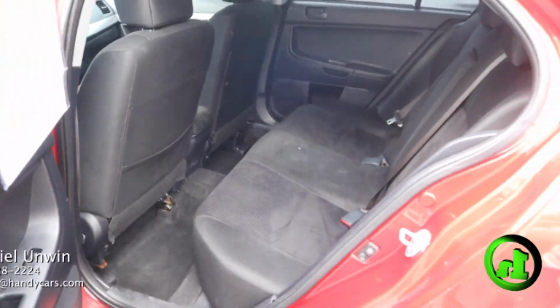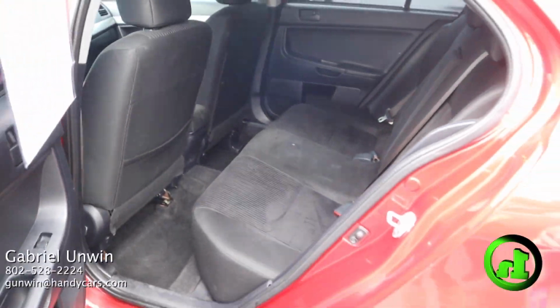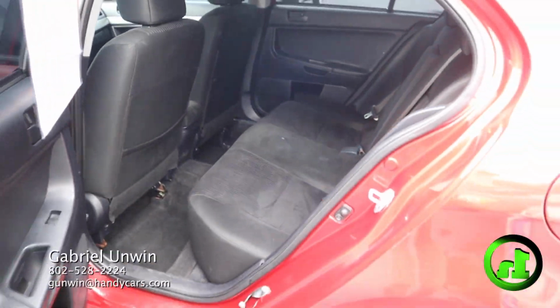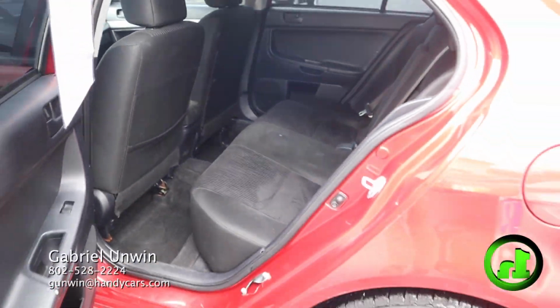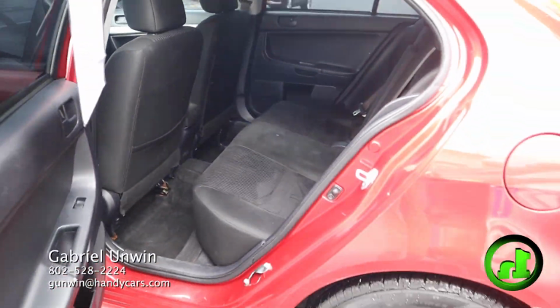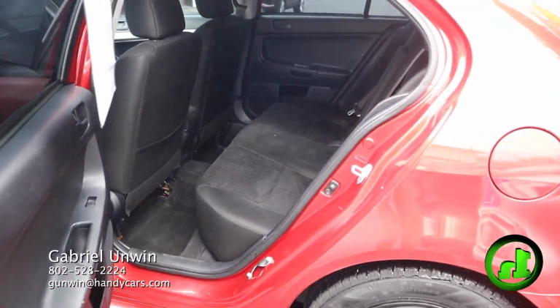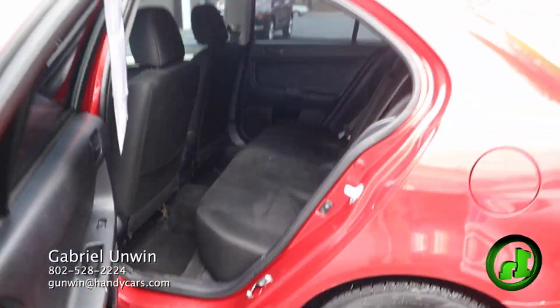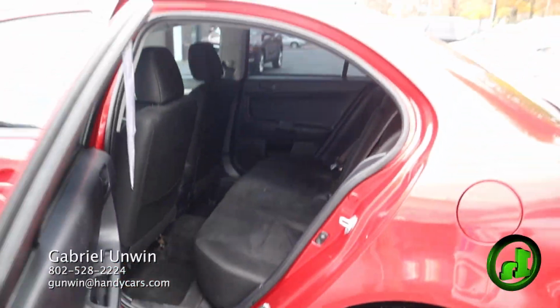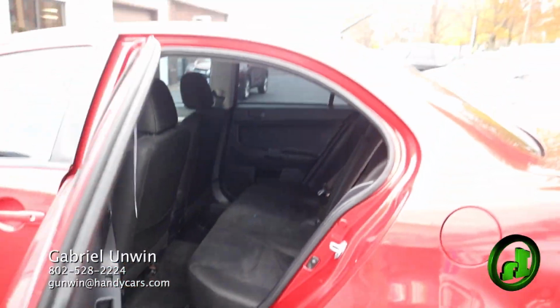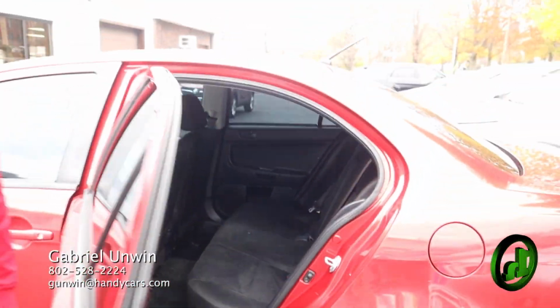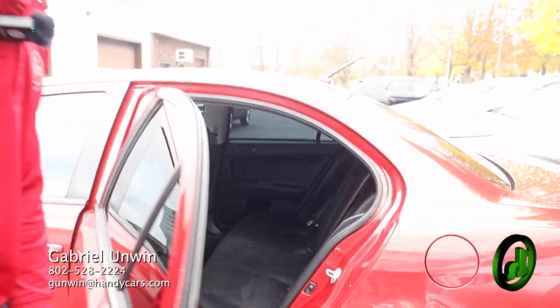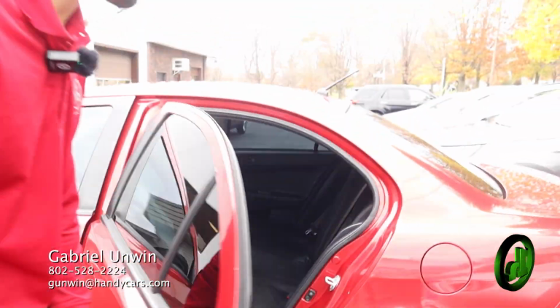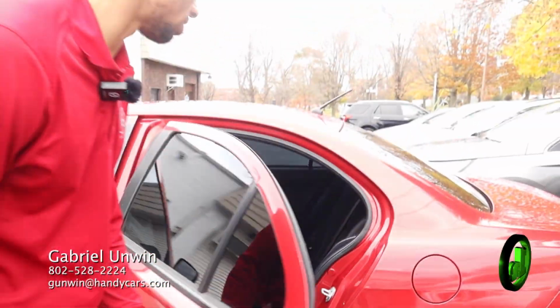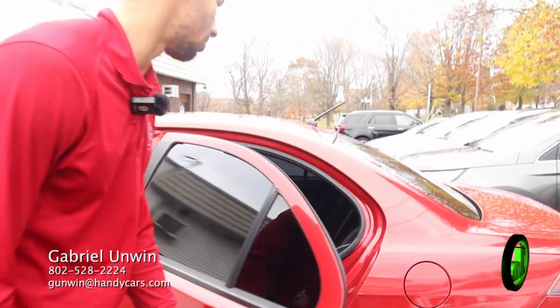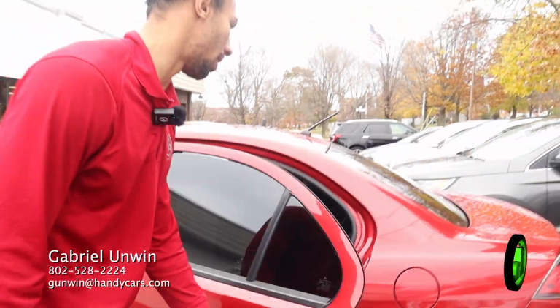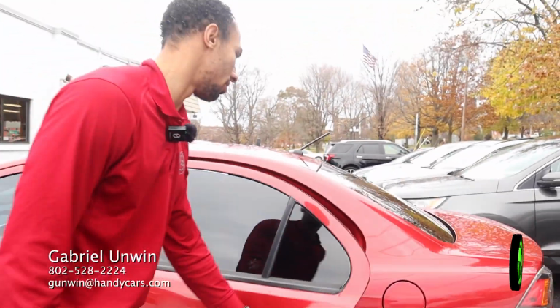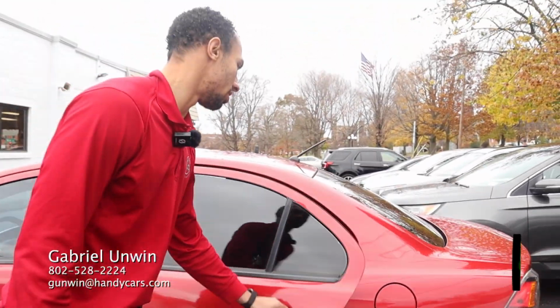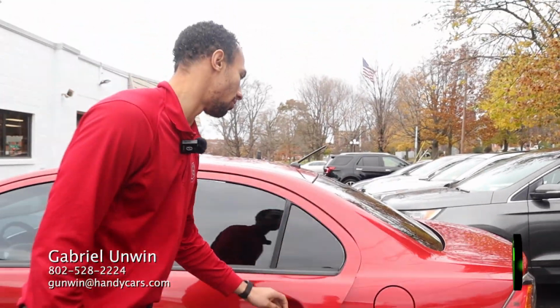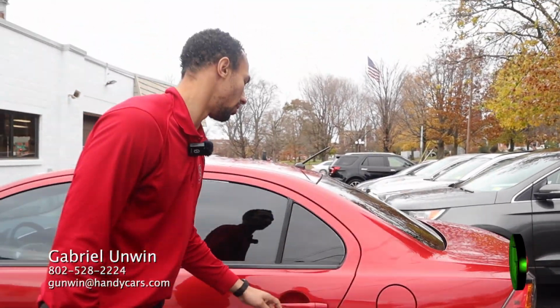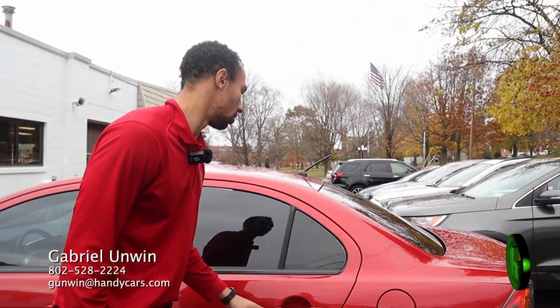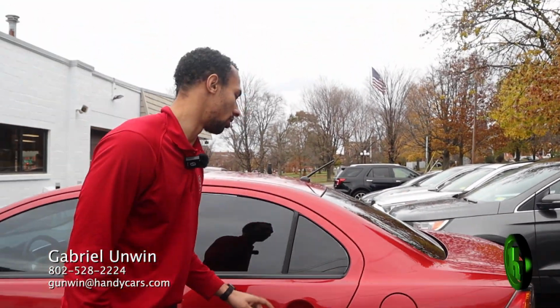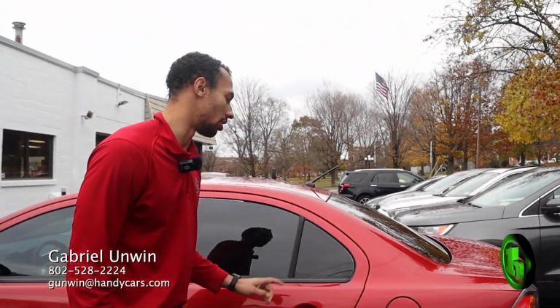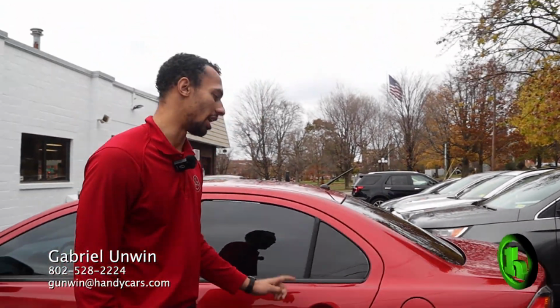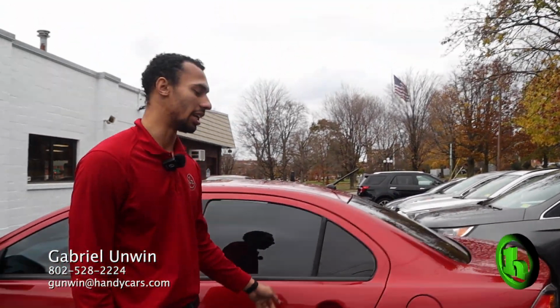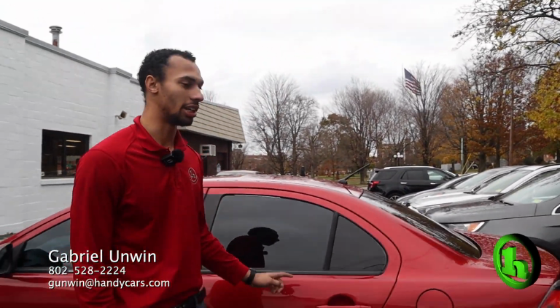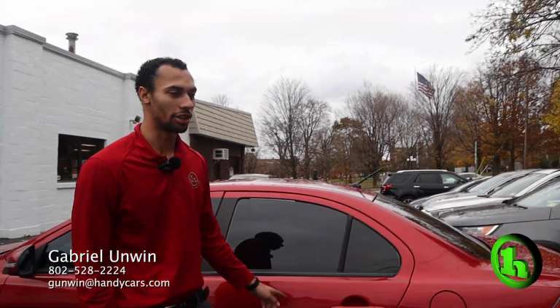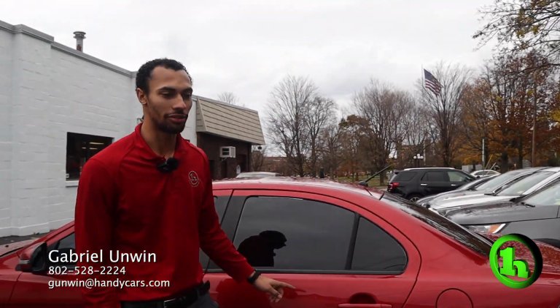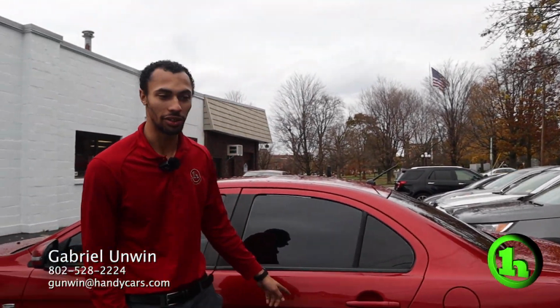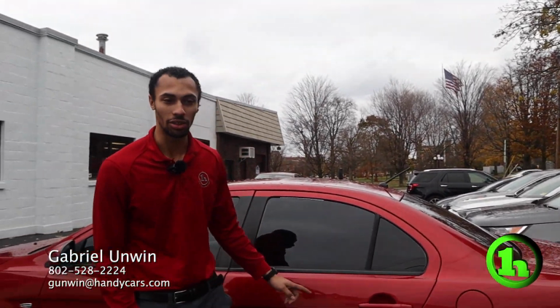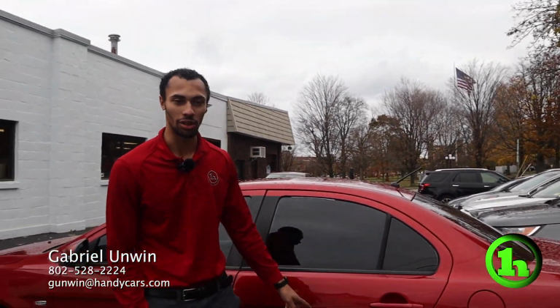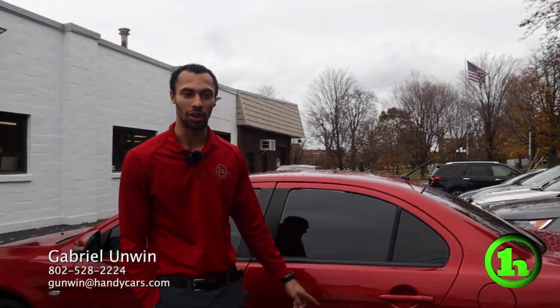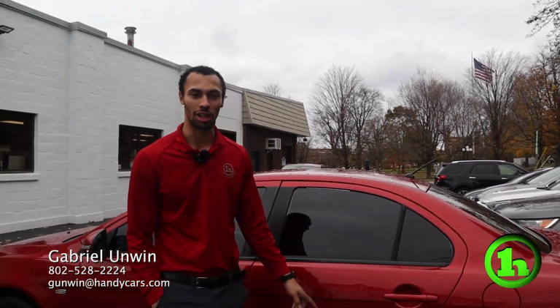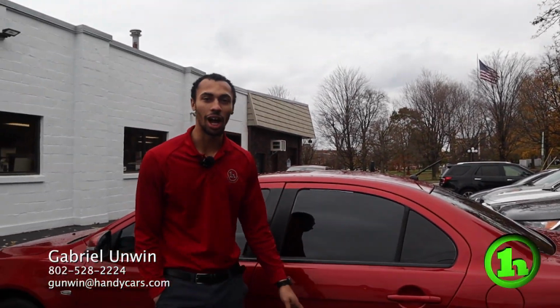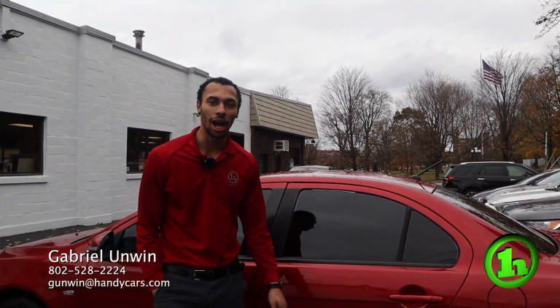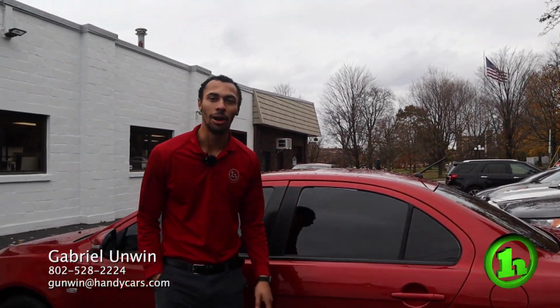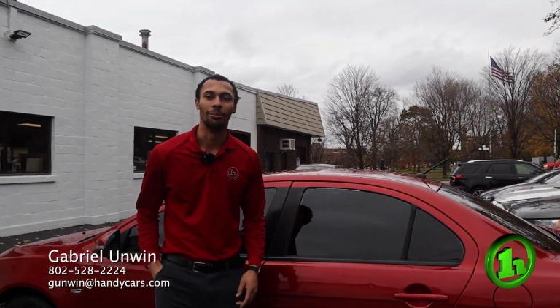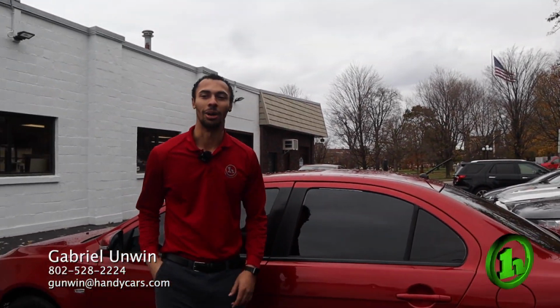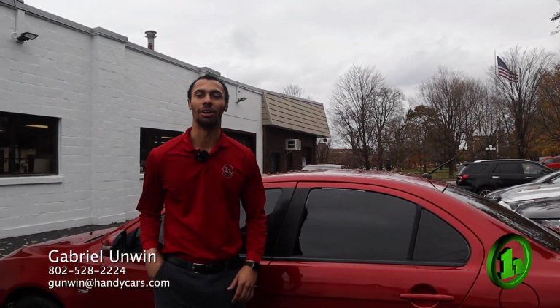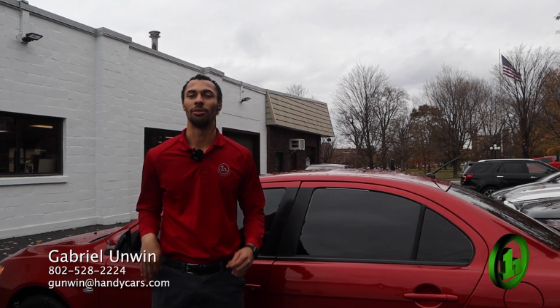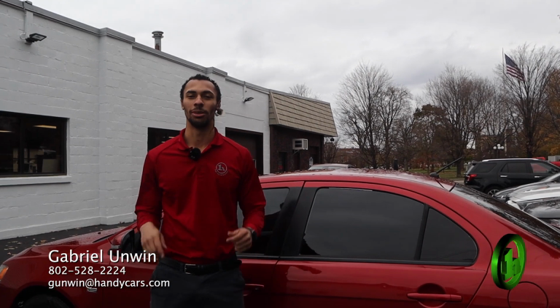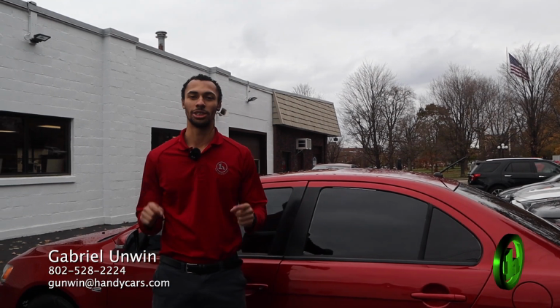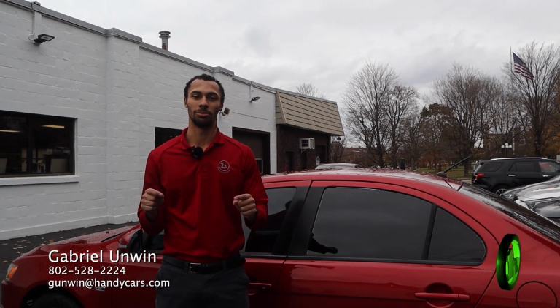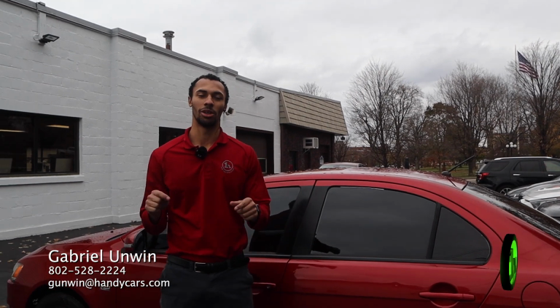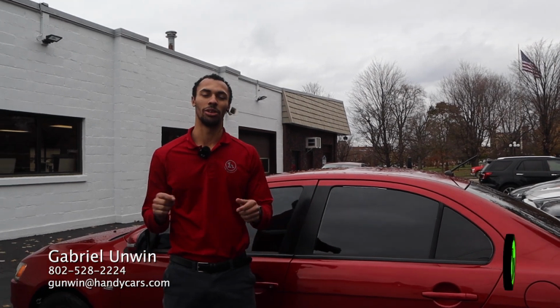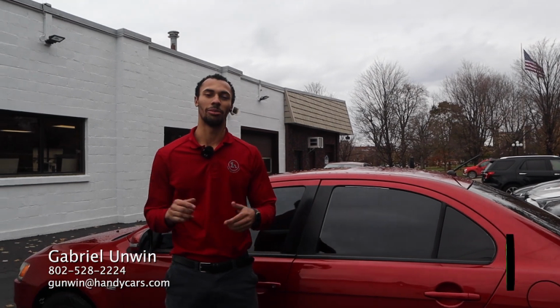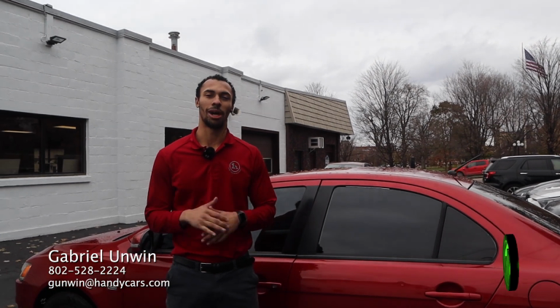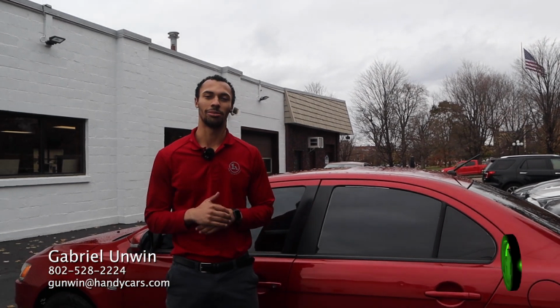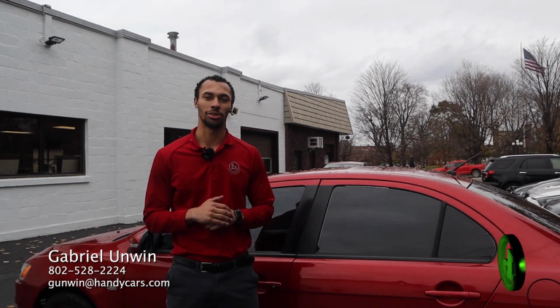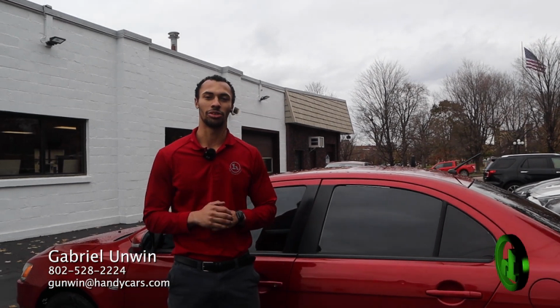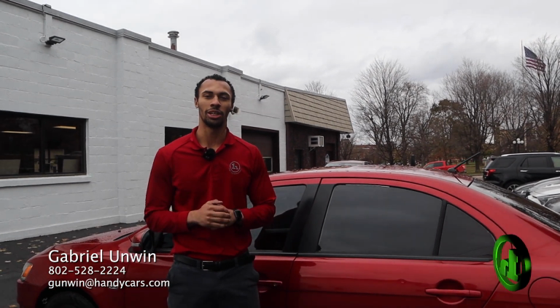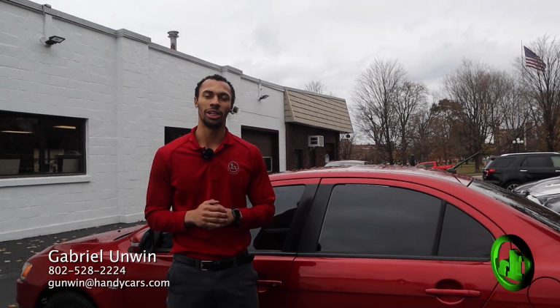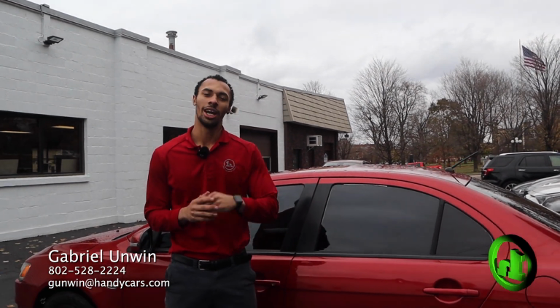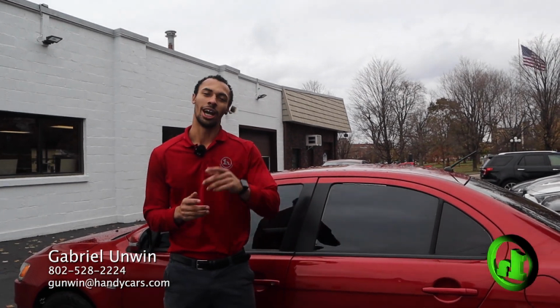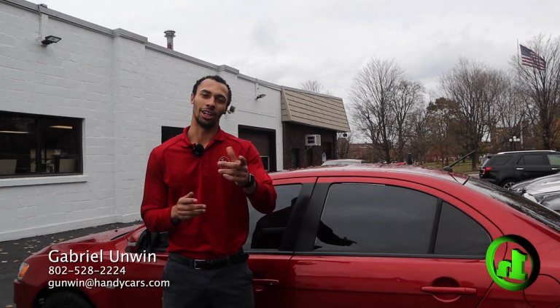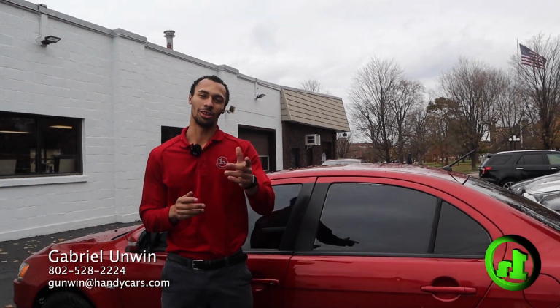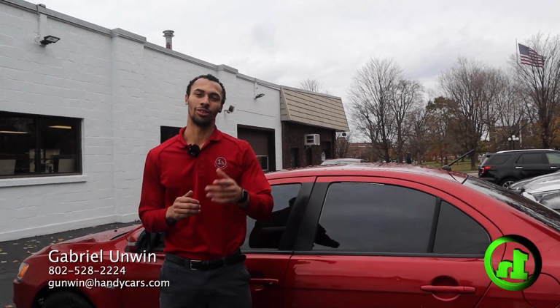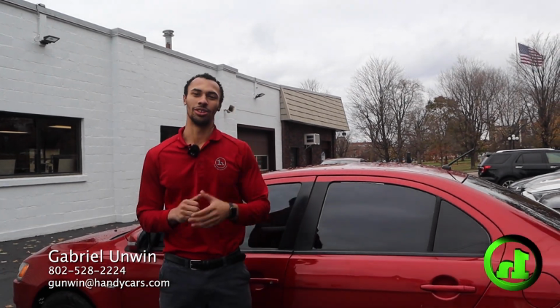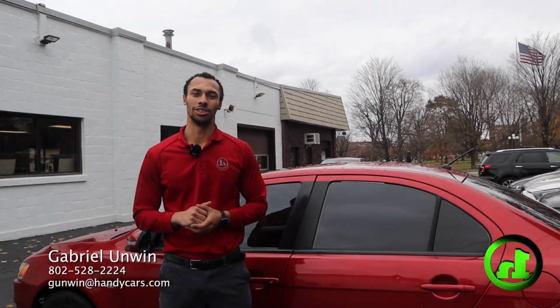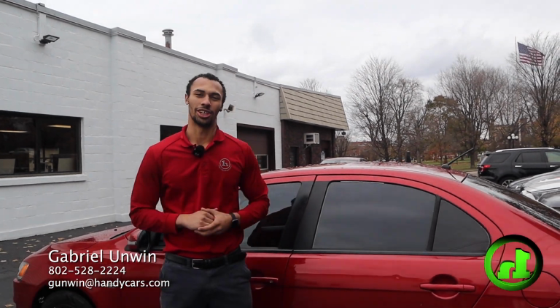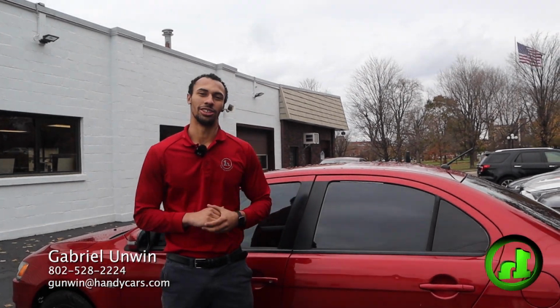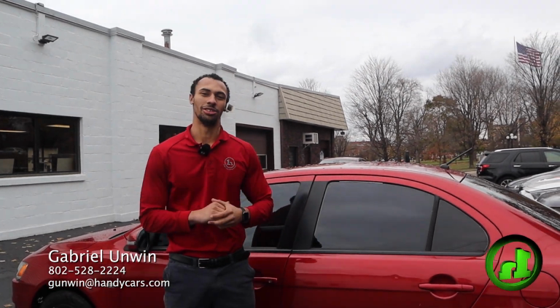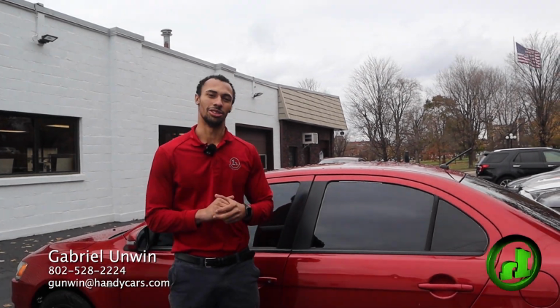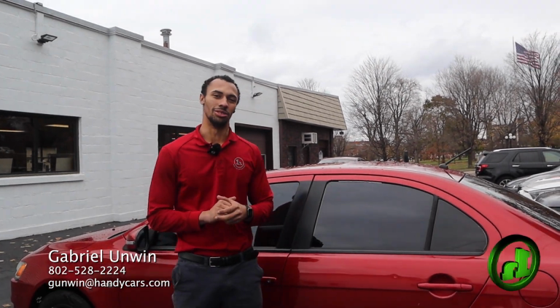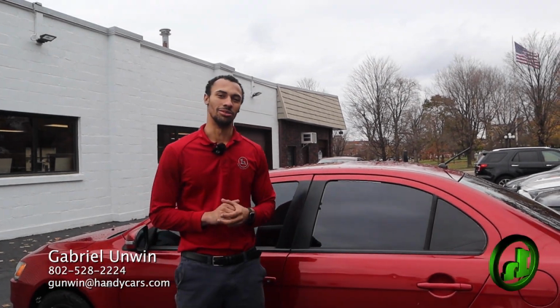If you have any questions about this vehicle or any other vehicle on our lot, my information is below on the bottom of the screen. I look forward to talking to you soon.